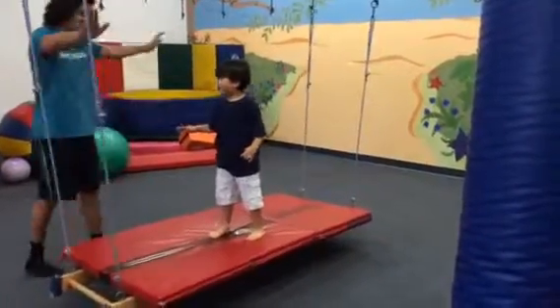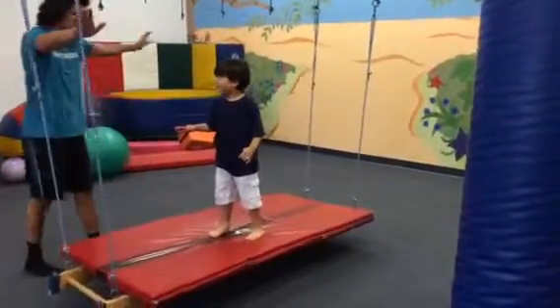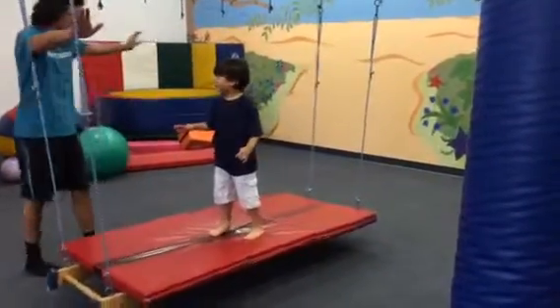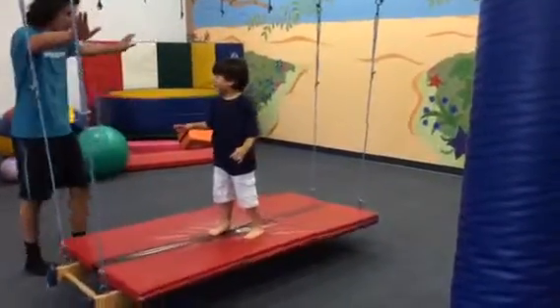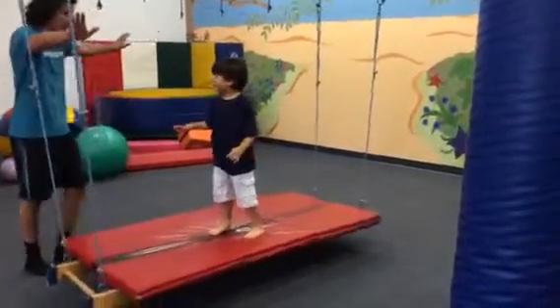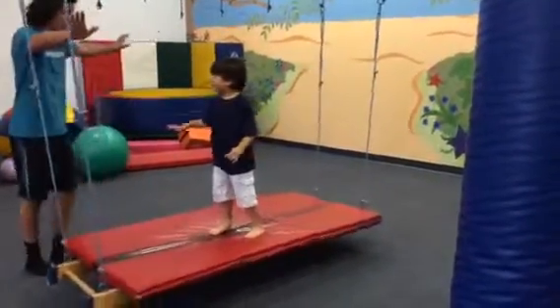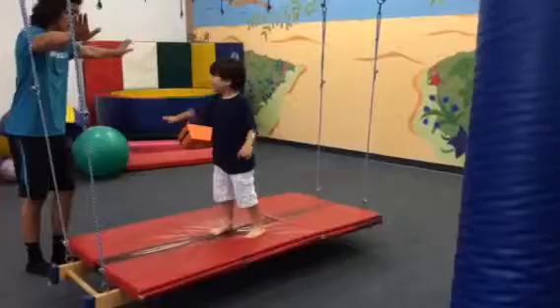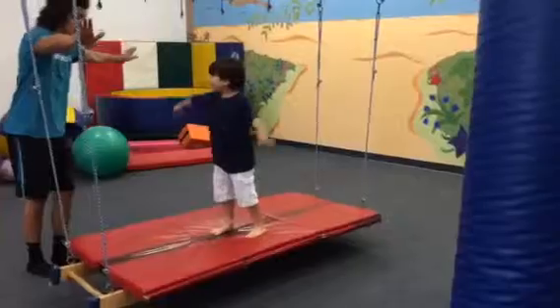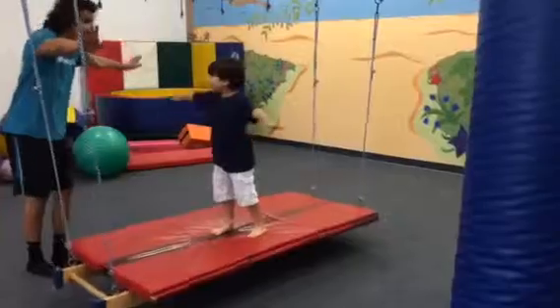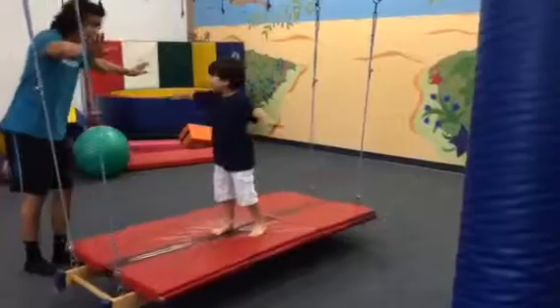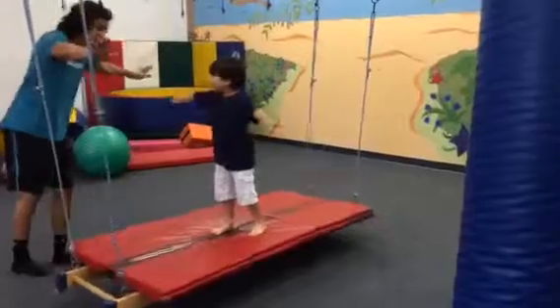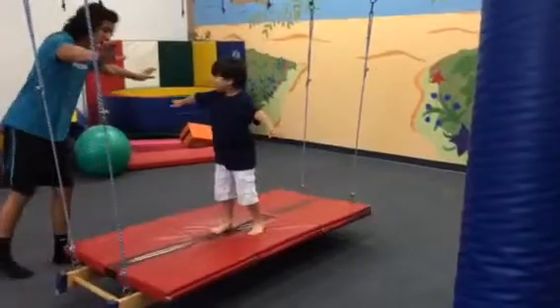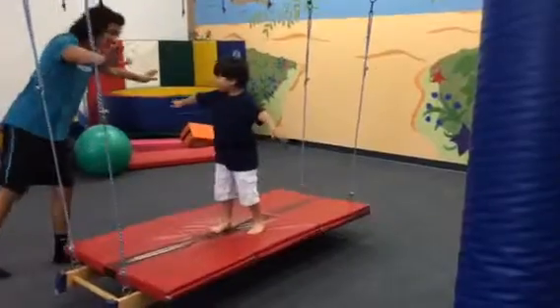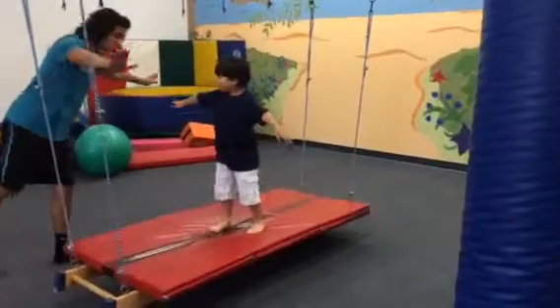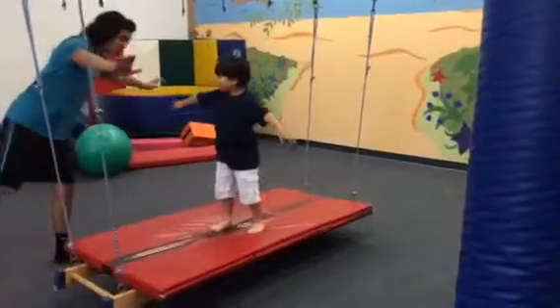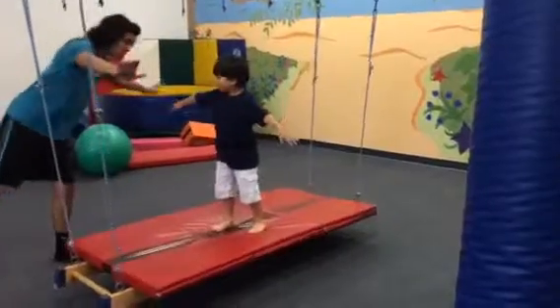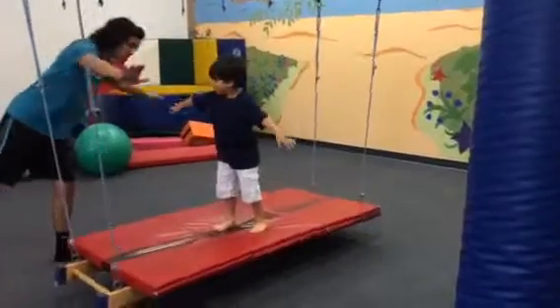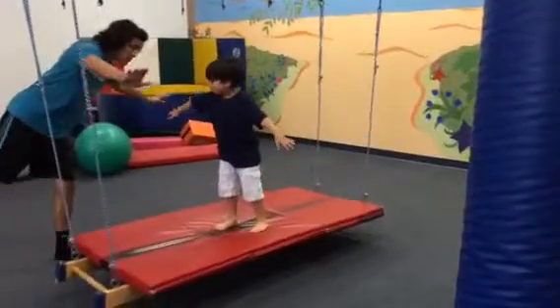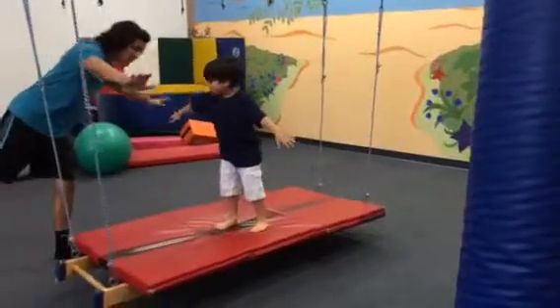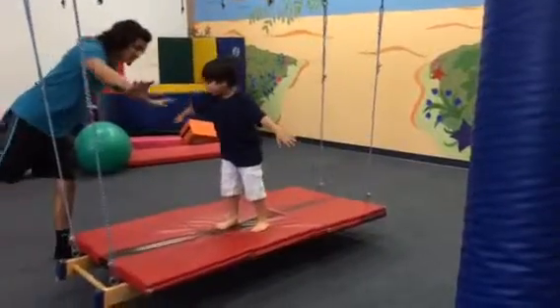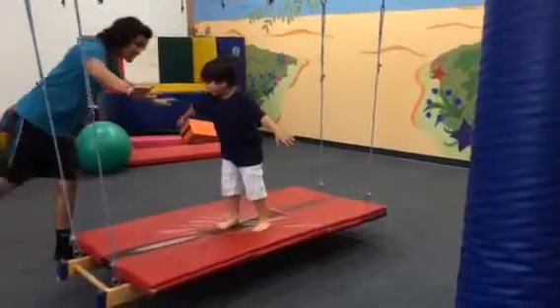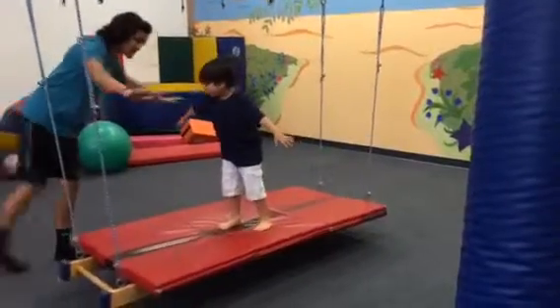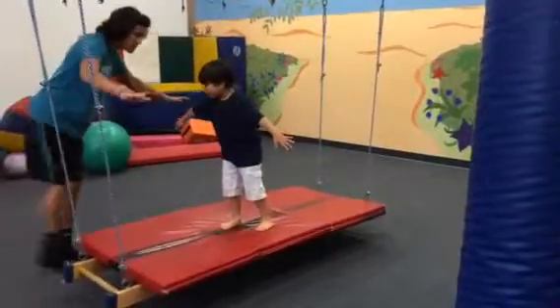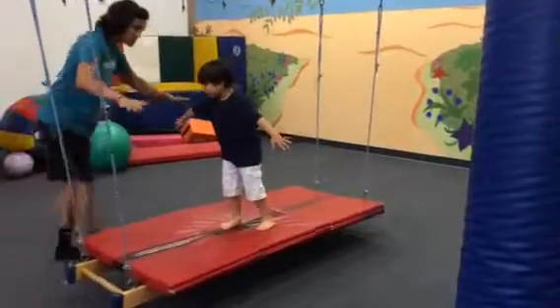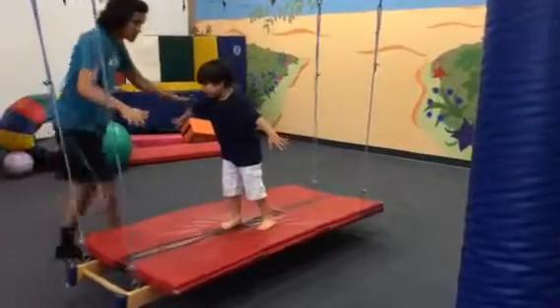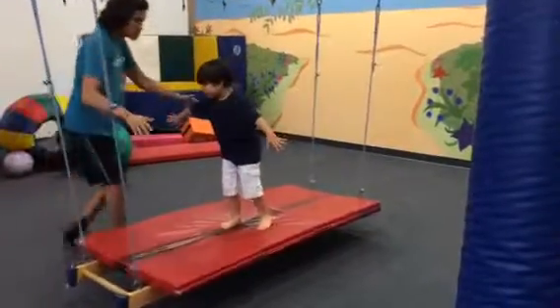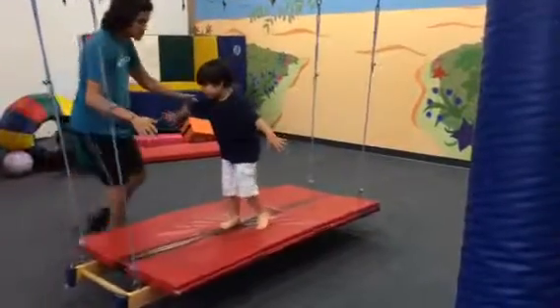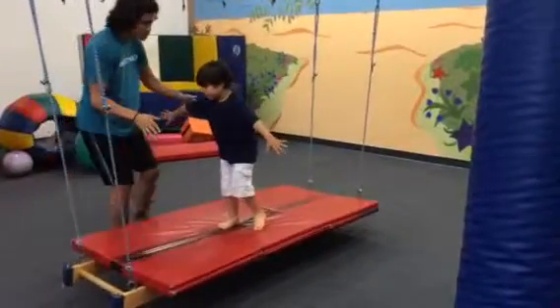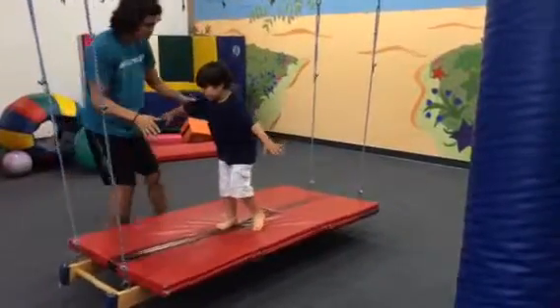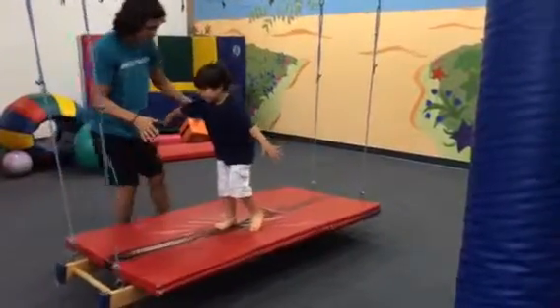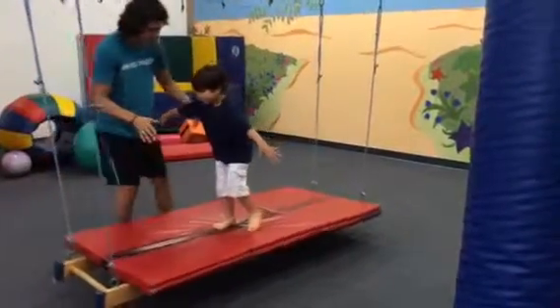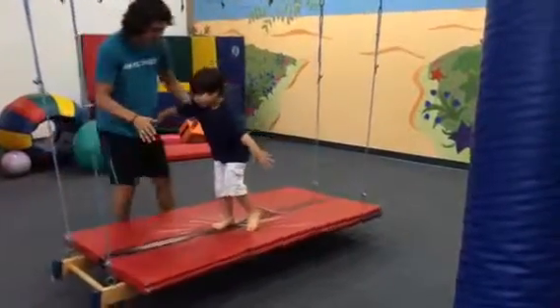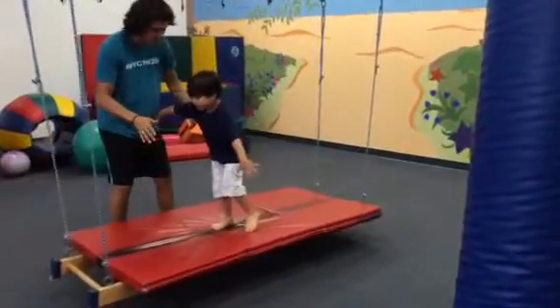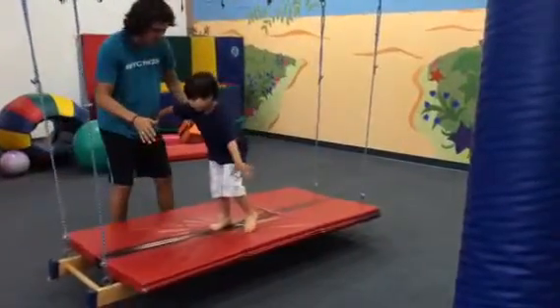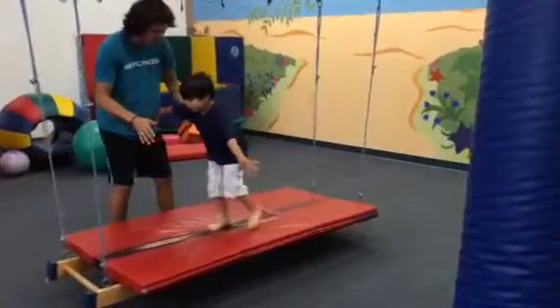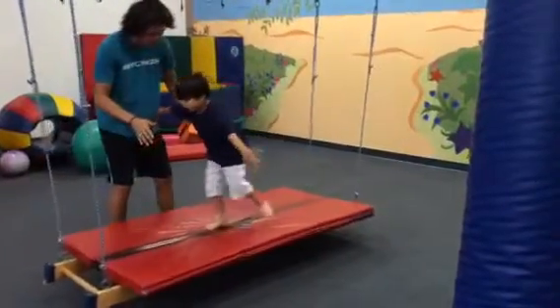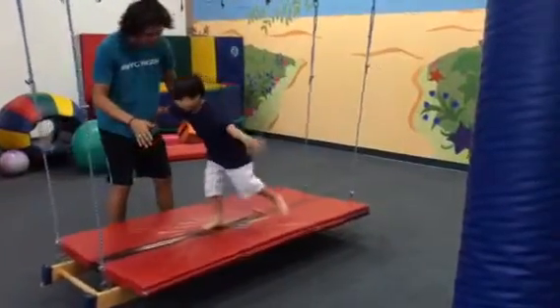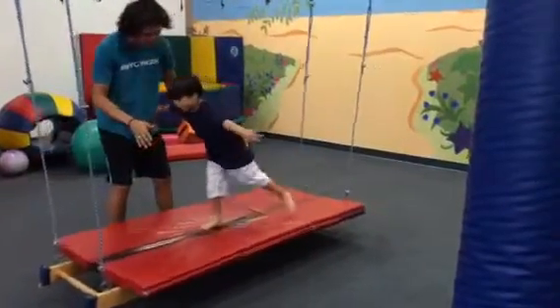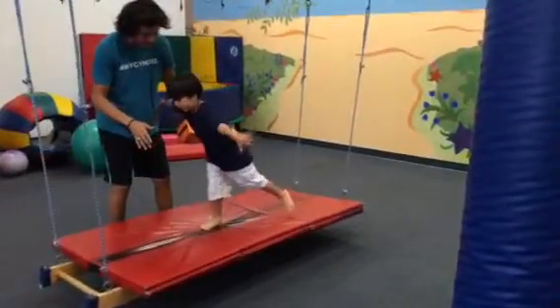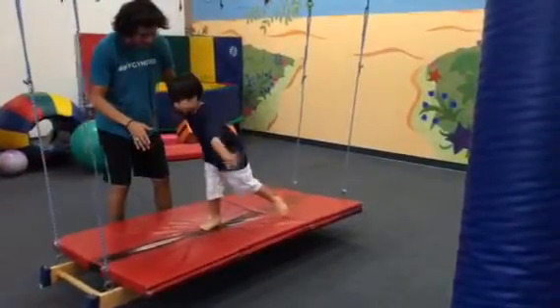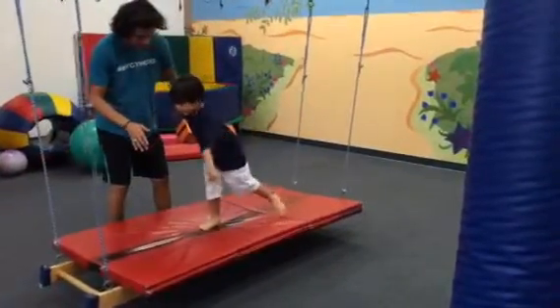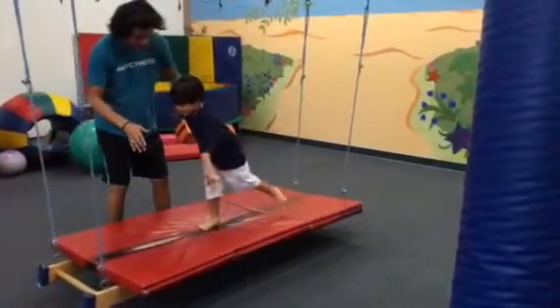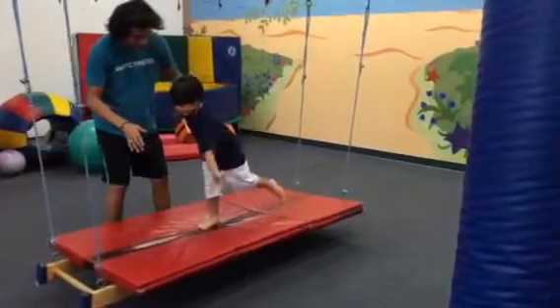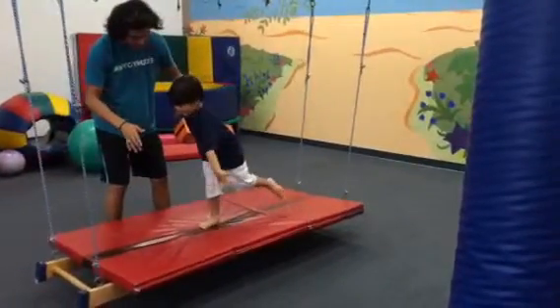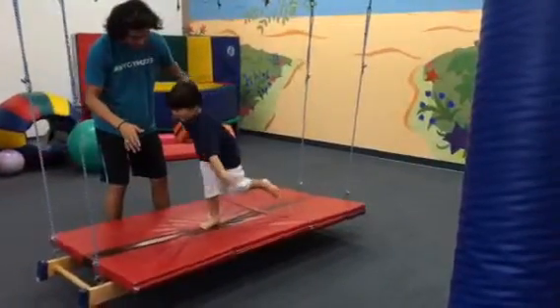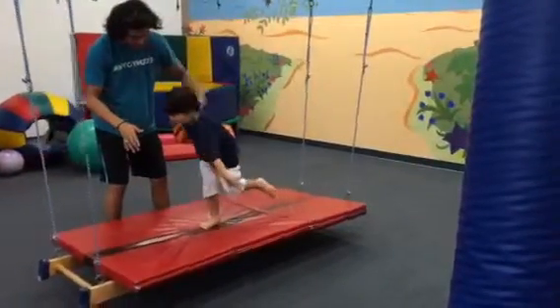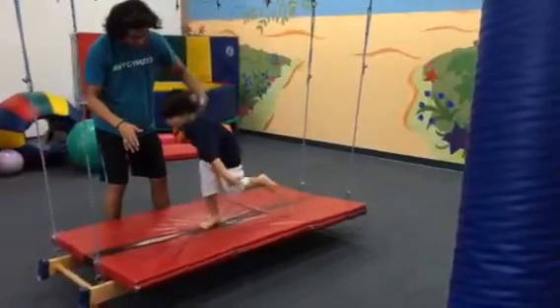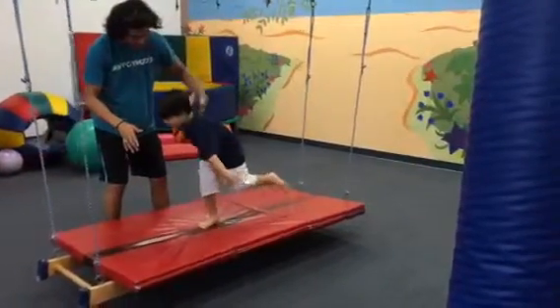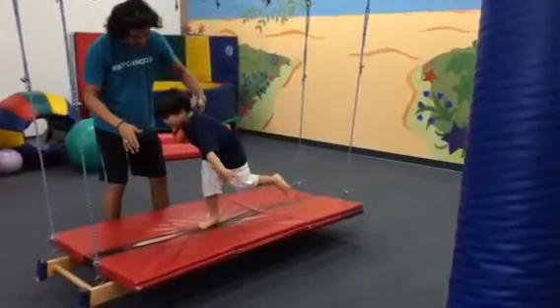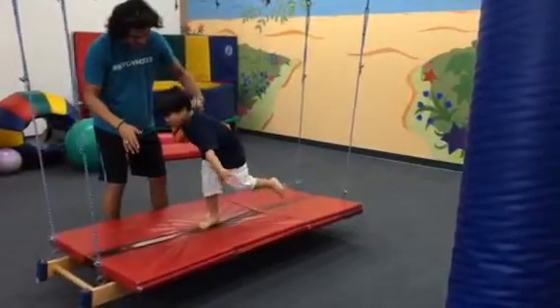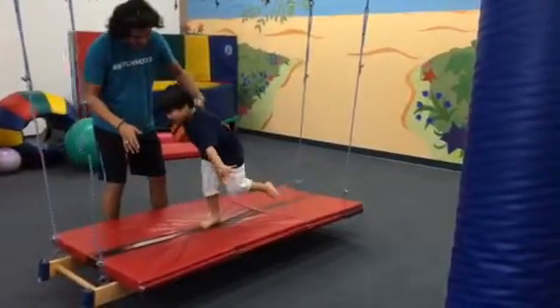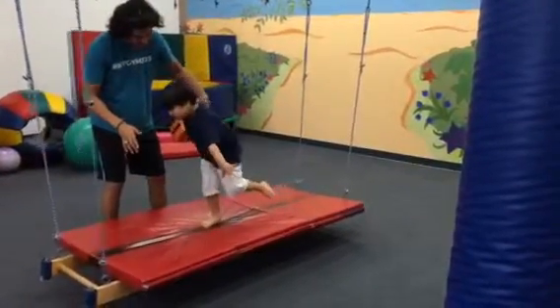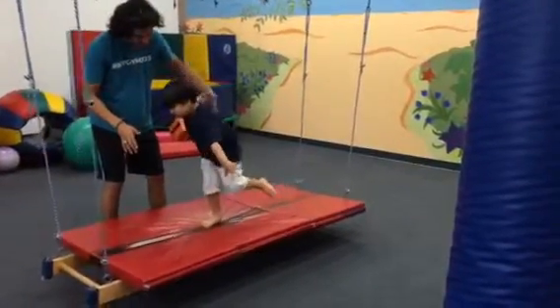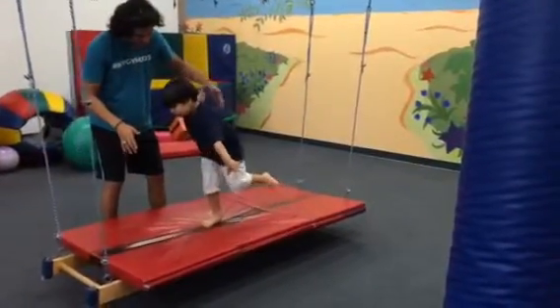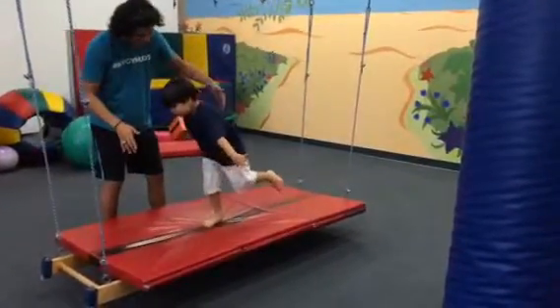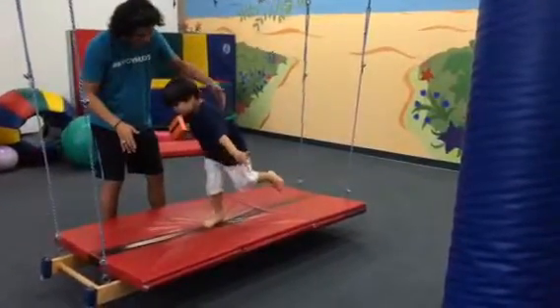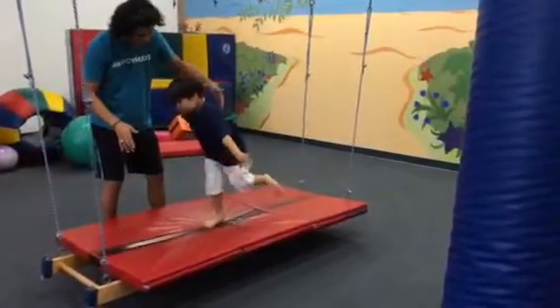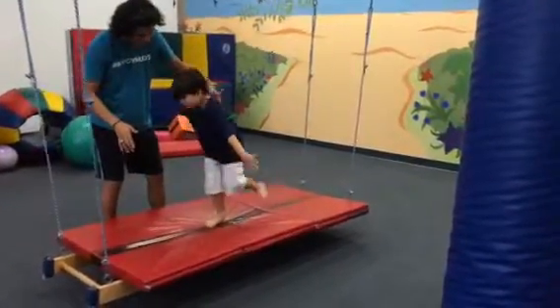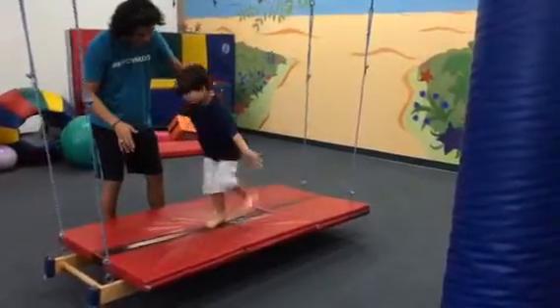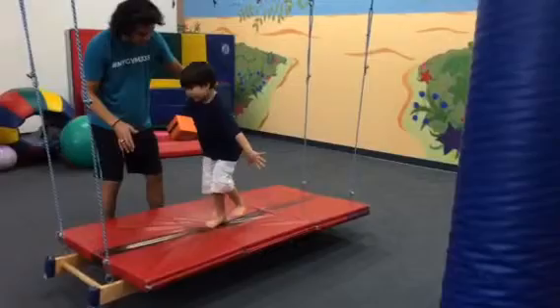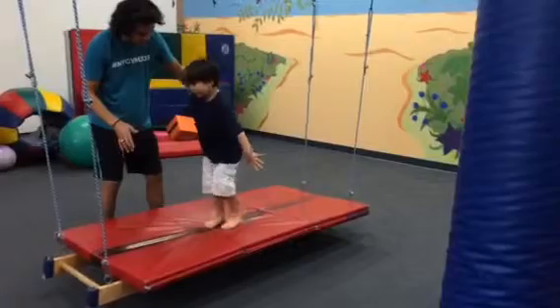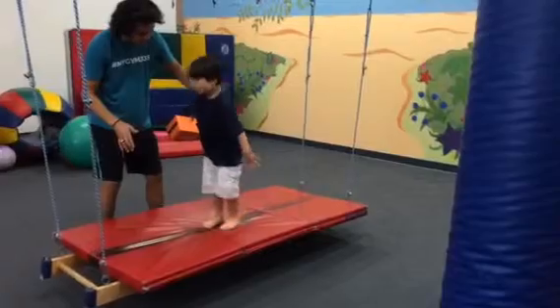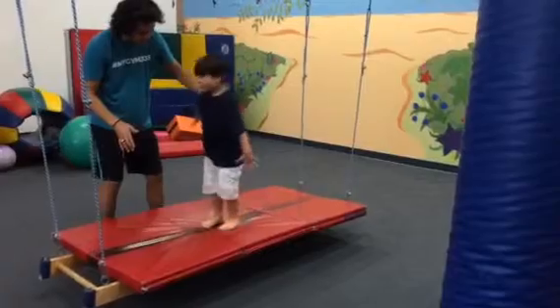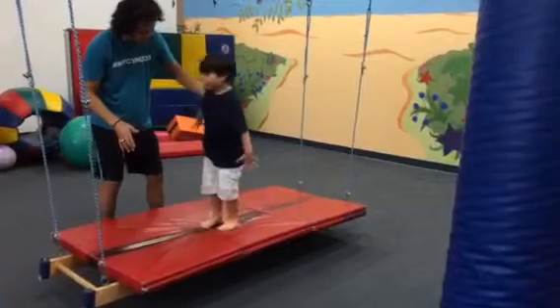Arms out, lean forward, lift that back leg up. You've got to hold it for three seconds. One, two, and three. Back down.